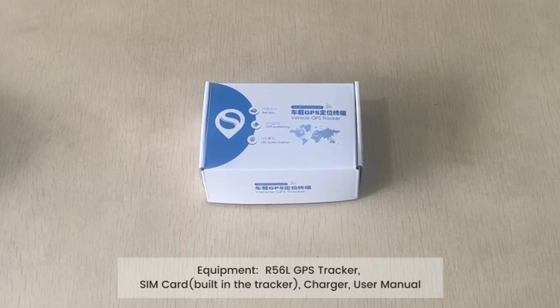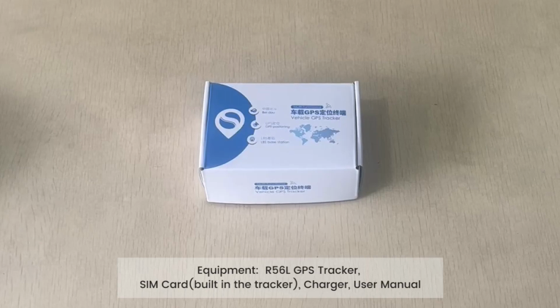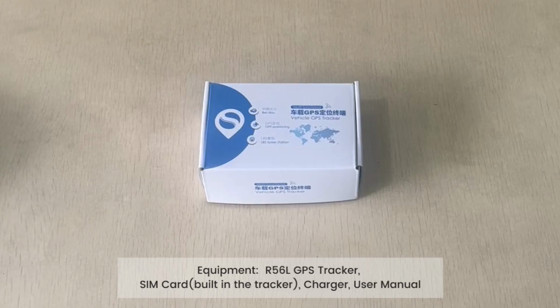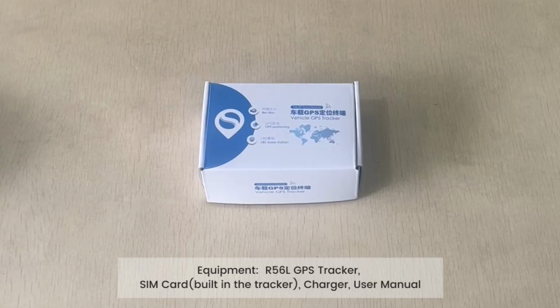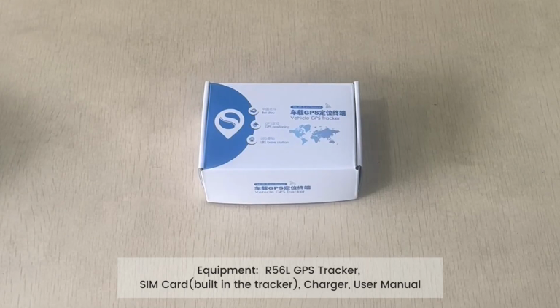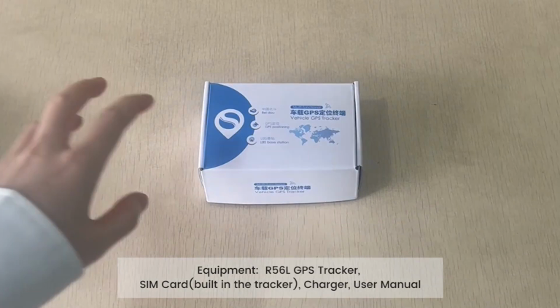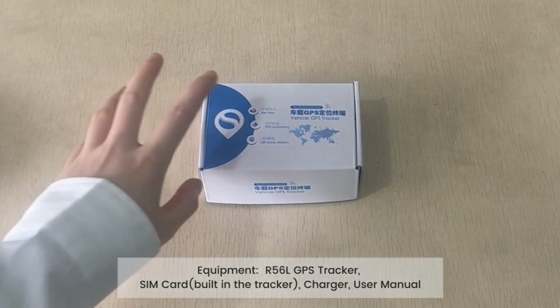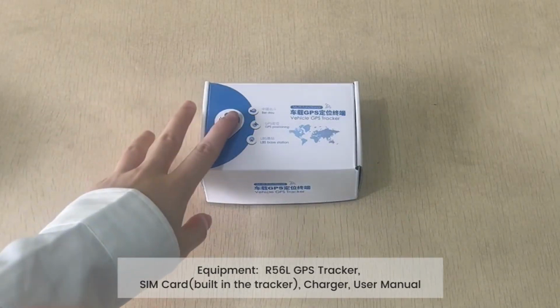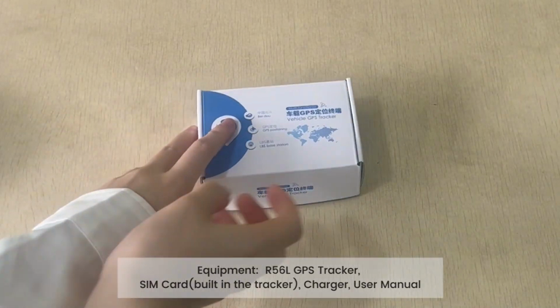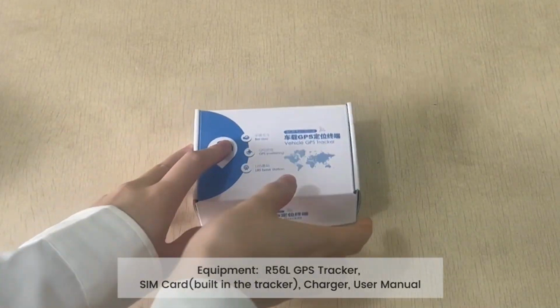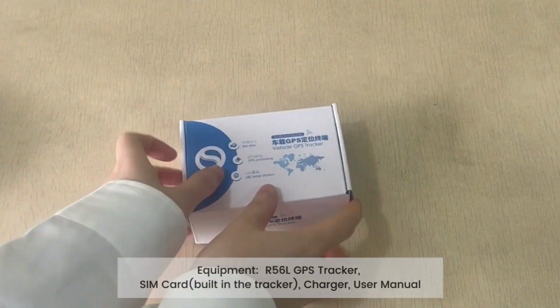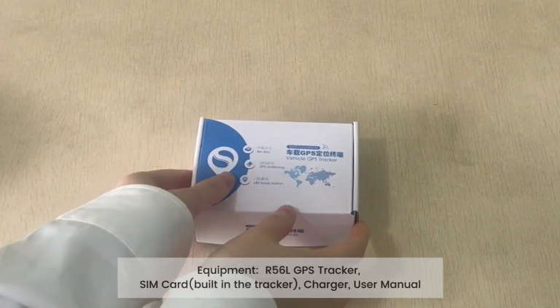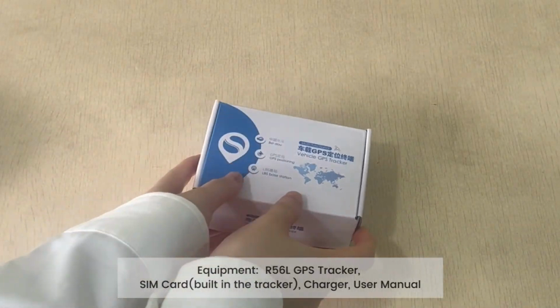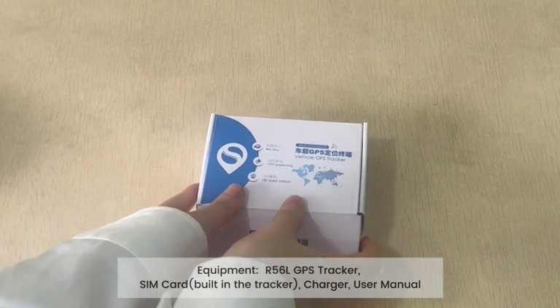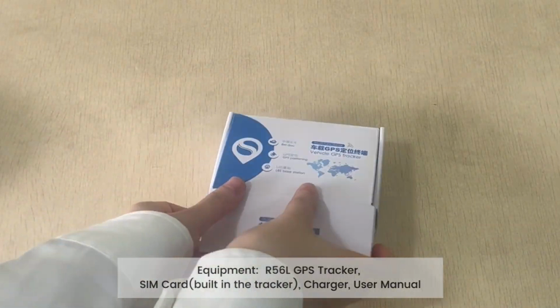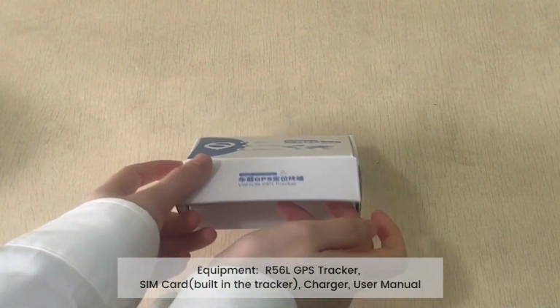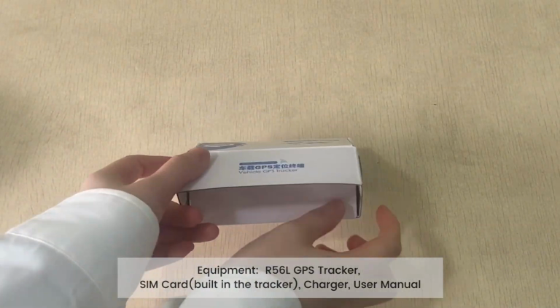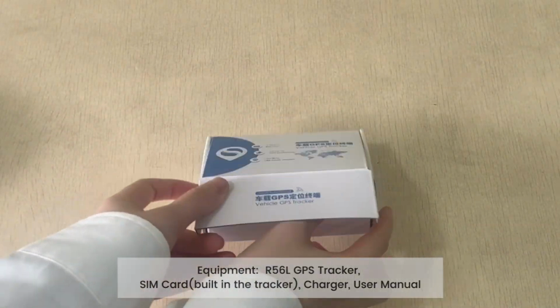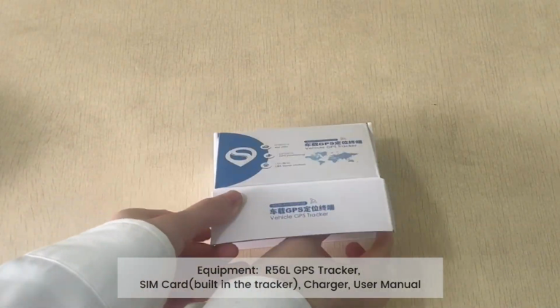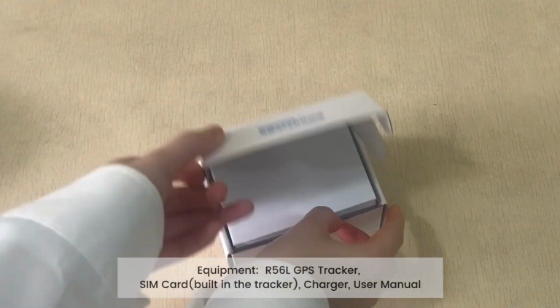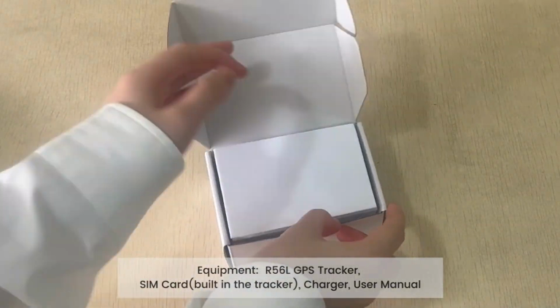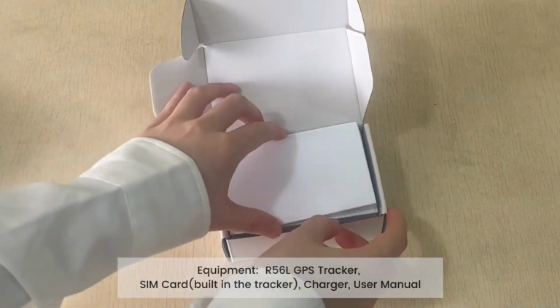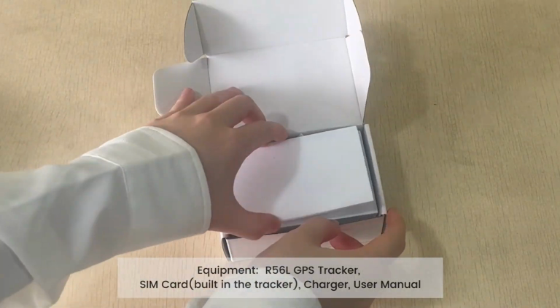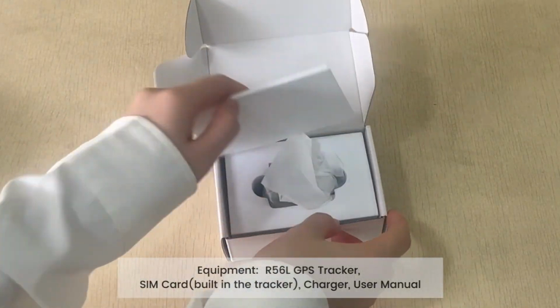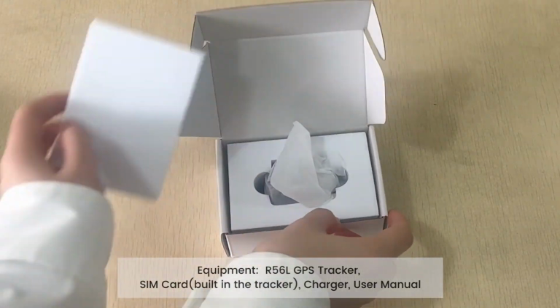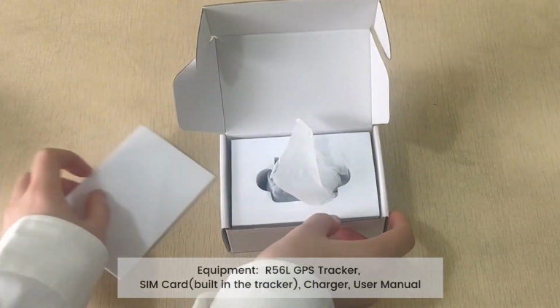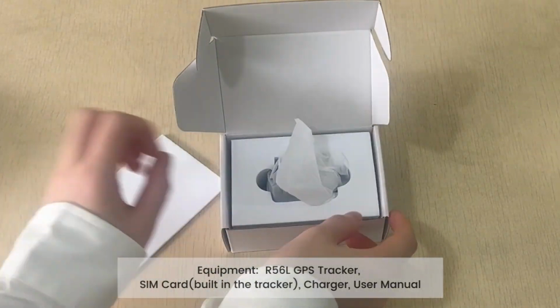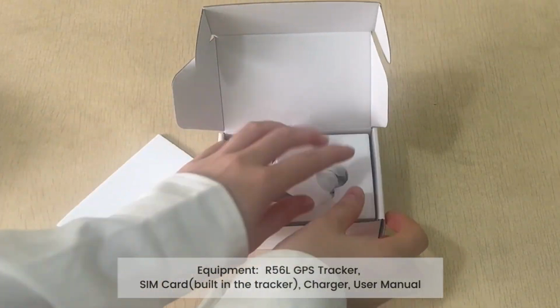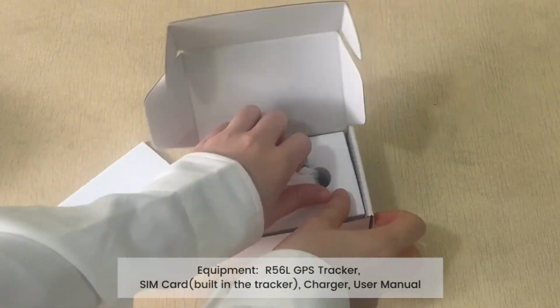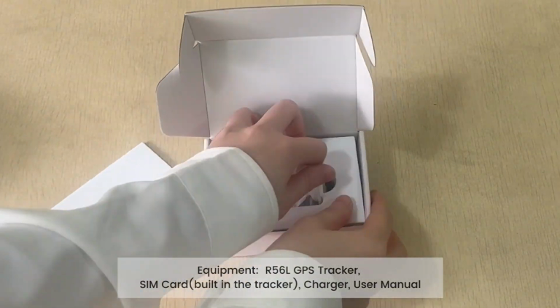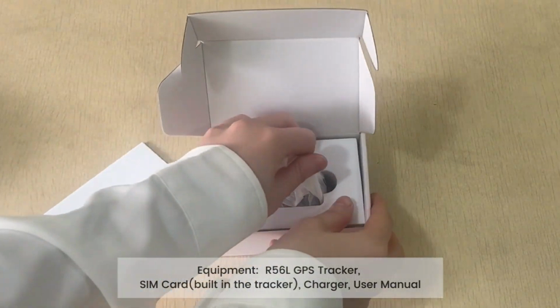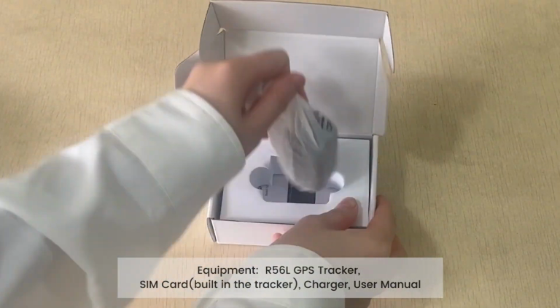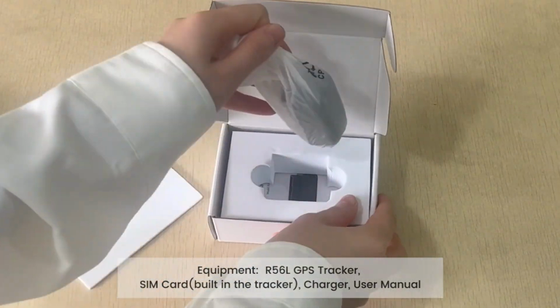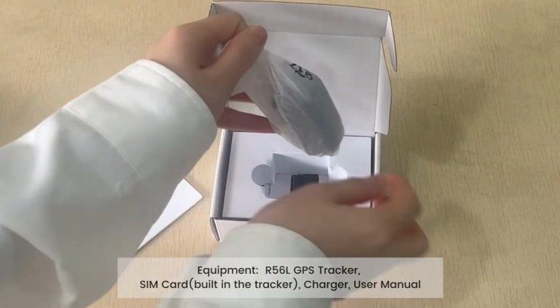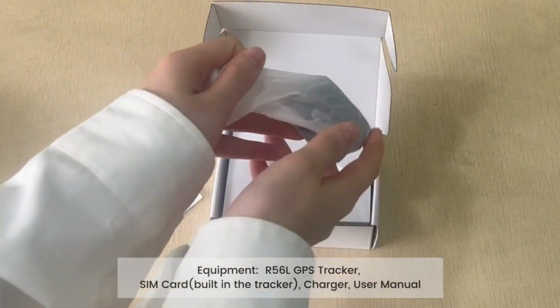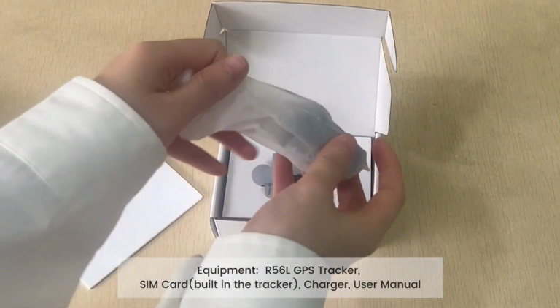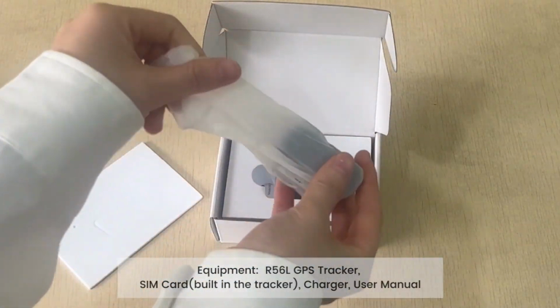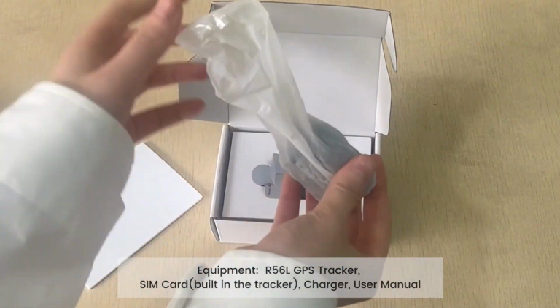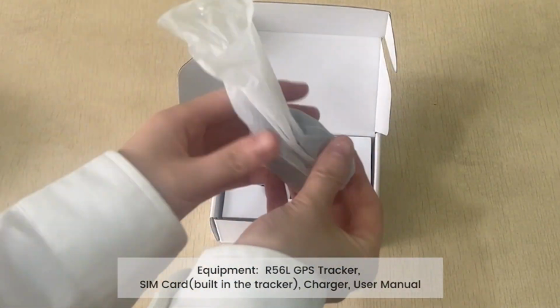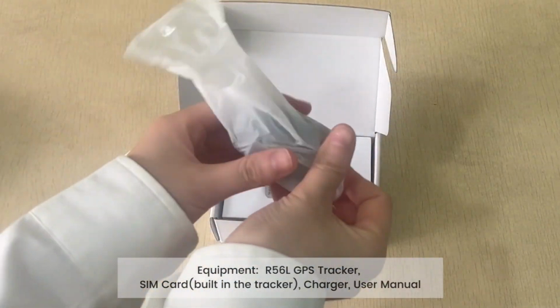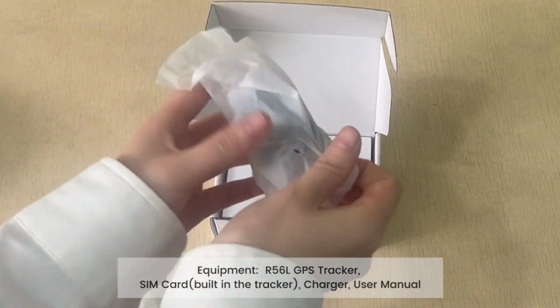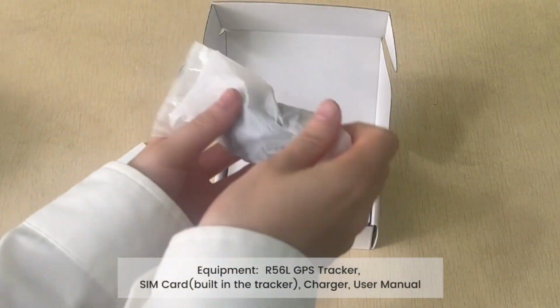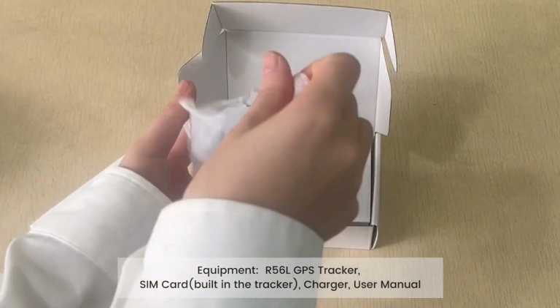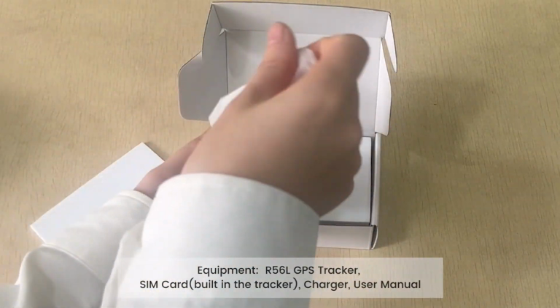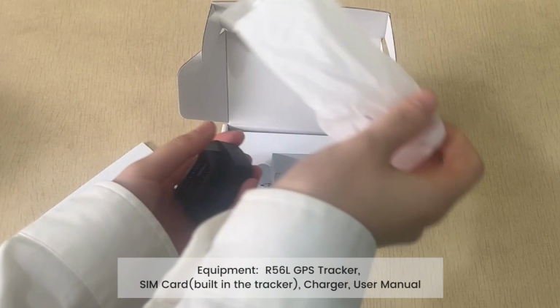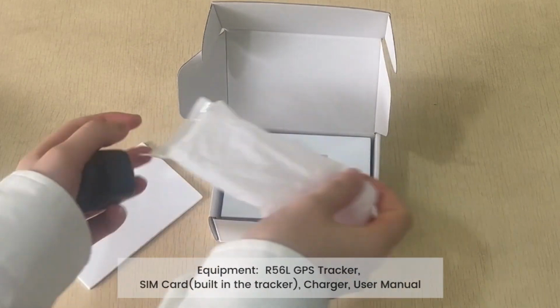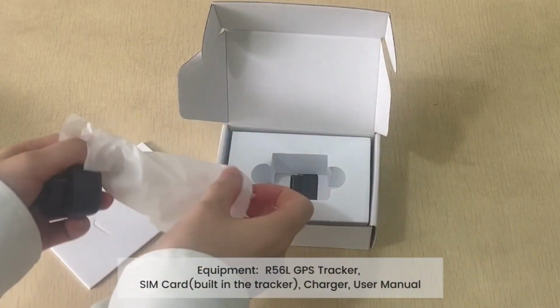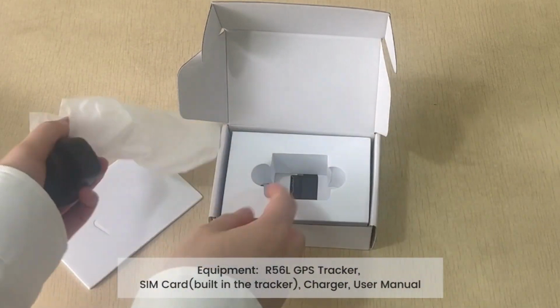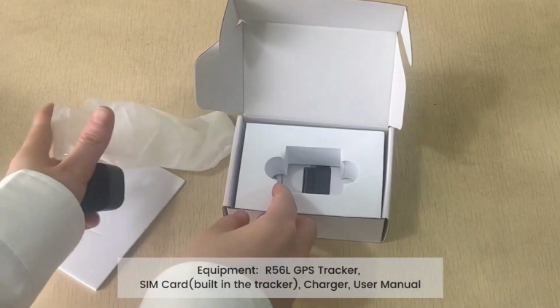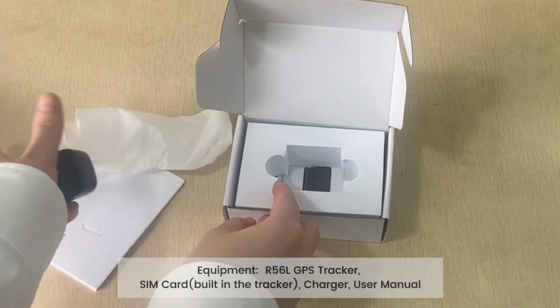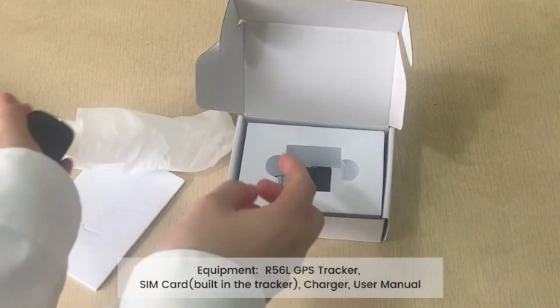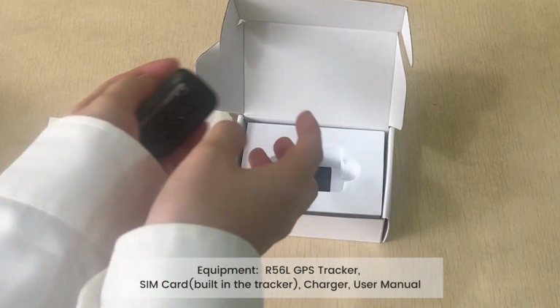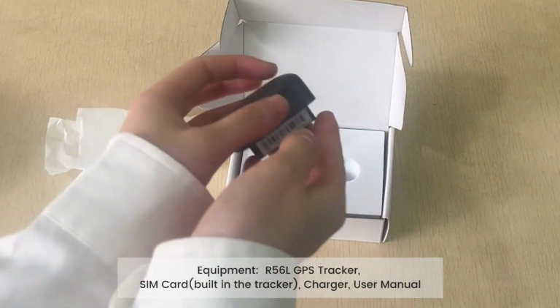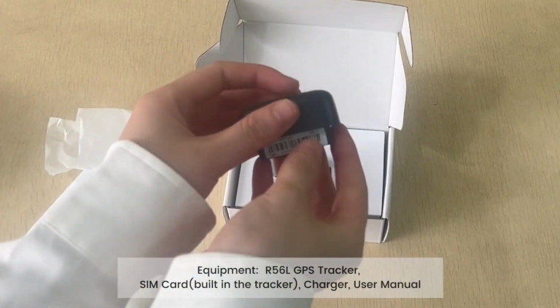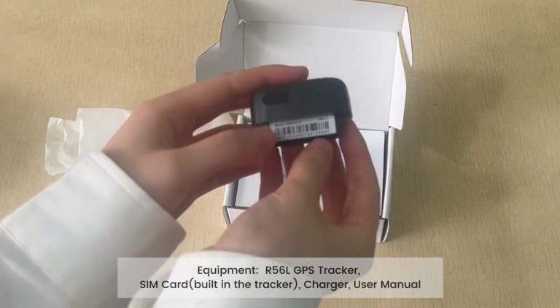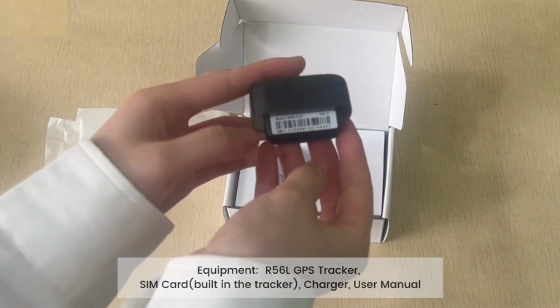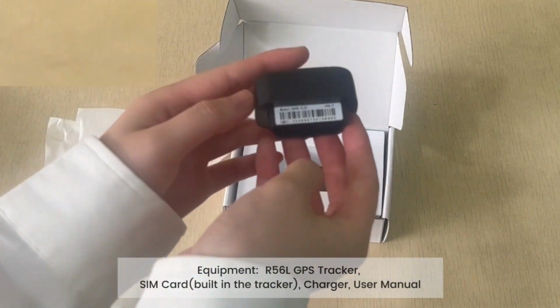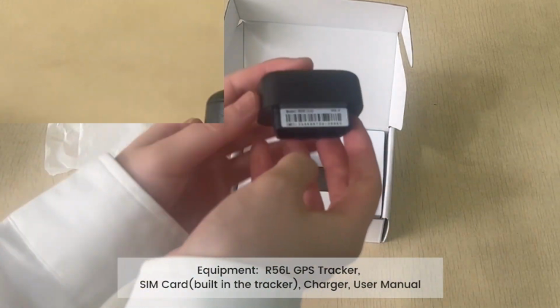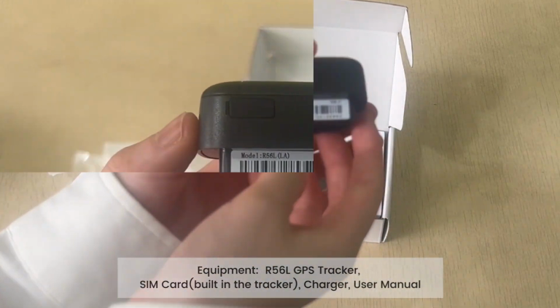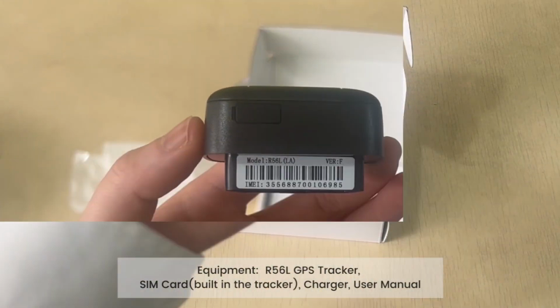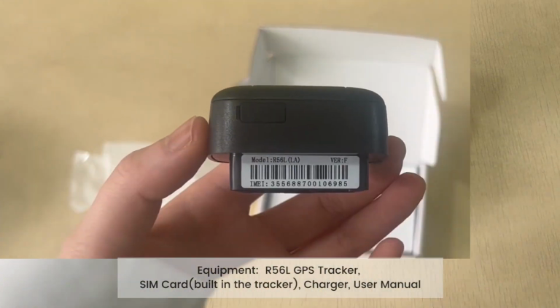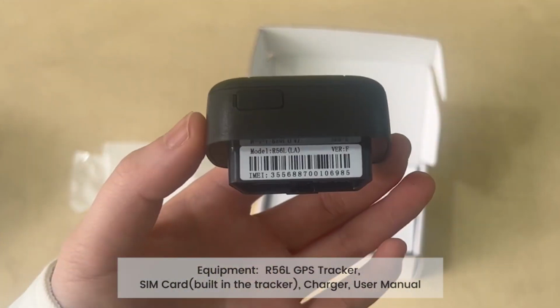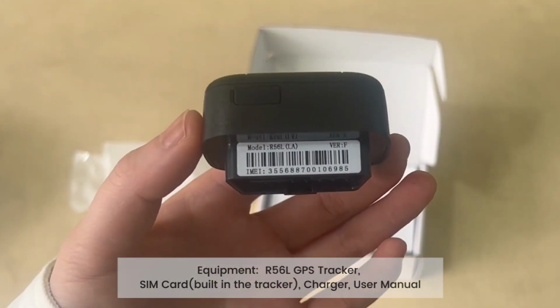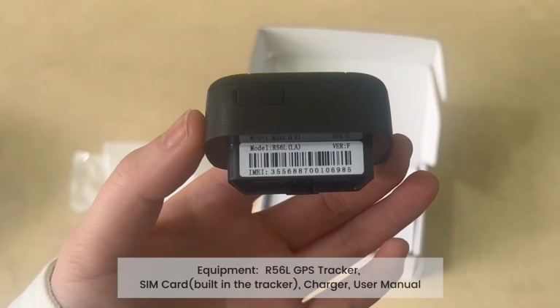Equipment: R56 Bell GPS Tracker, SIM card veiled in the tracker, charger, and user manual.